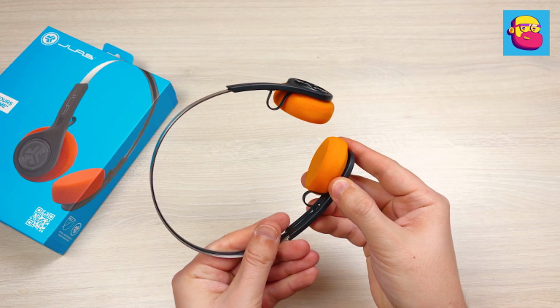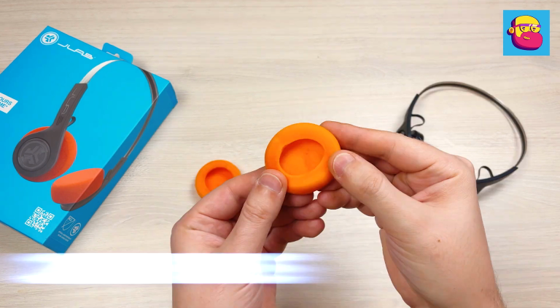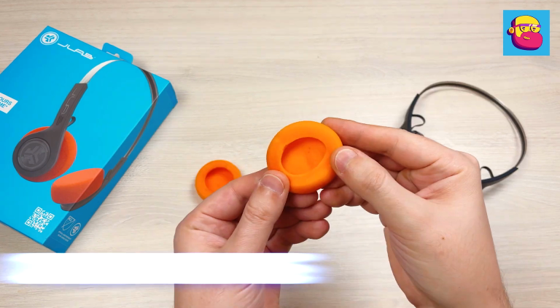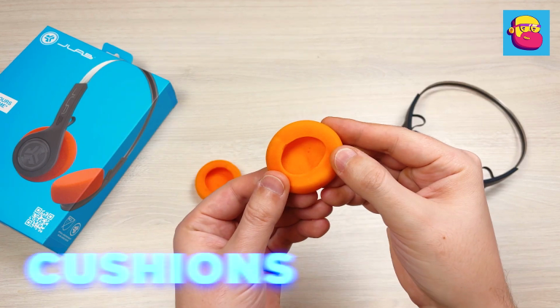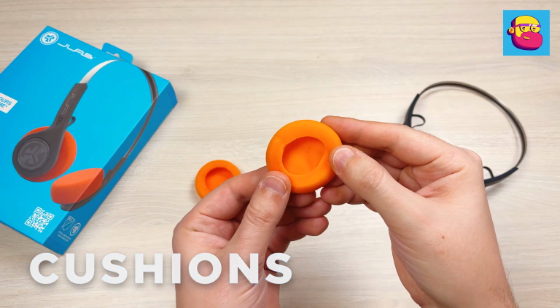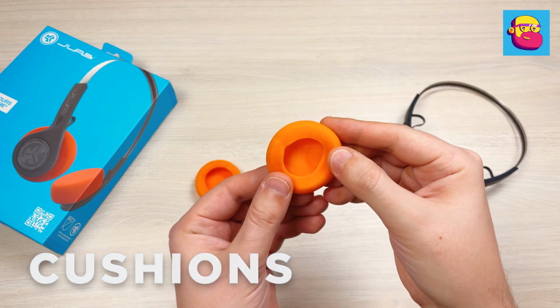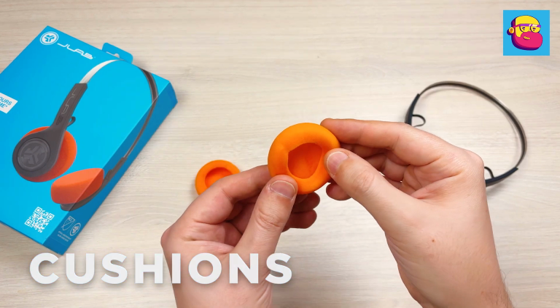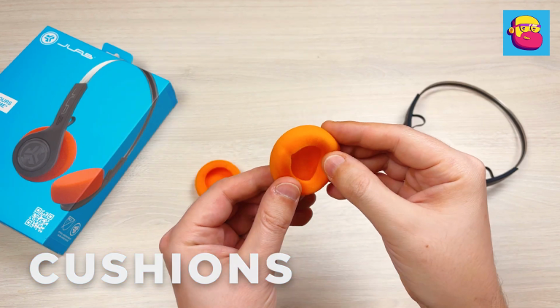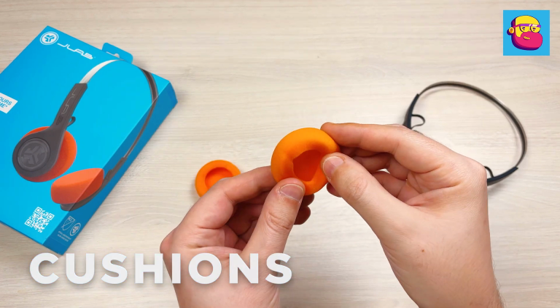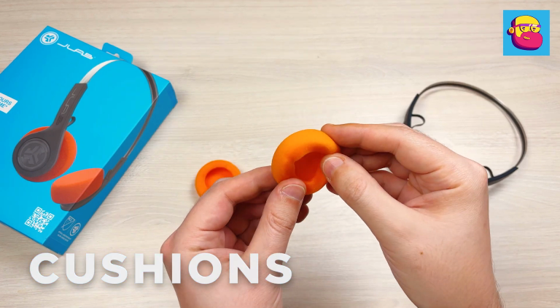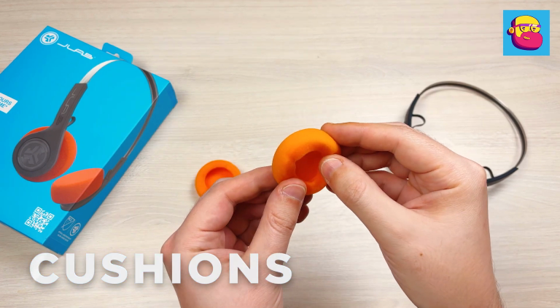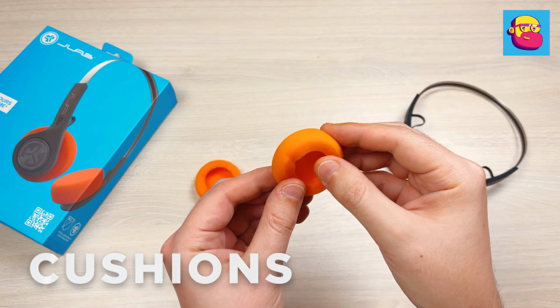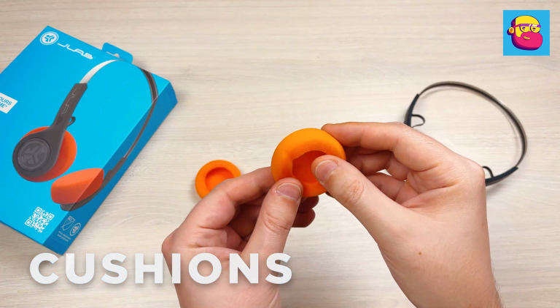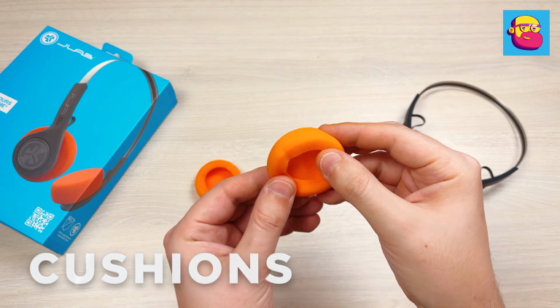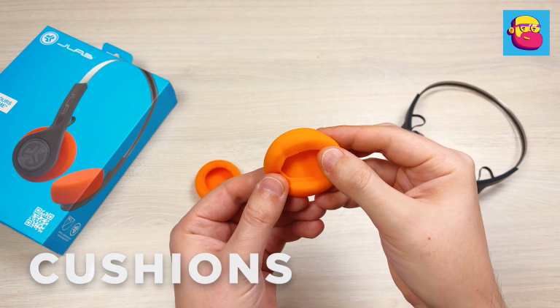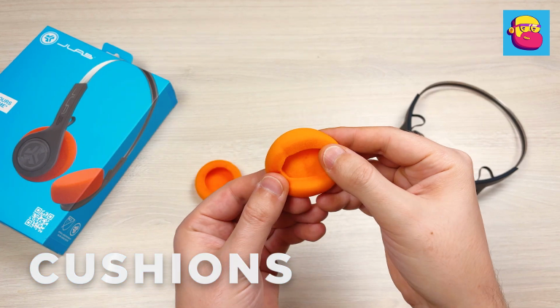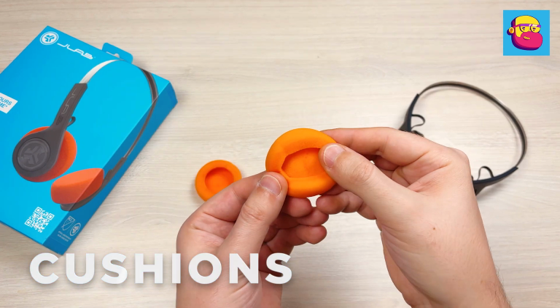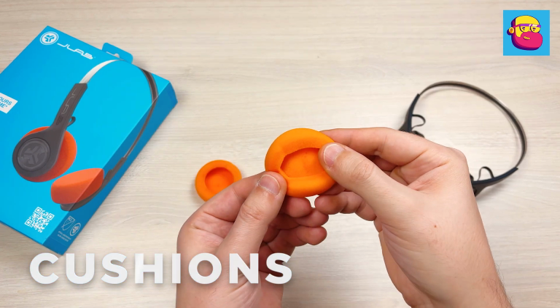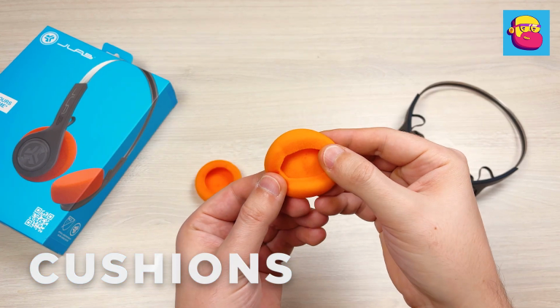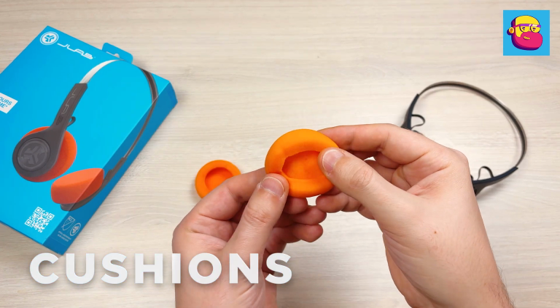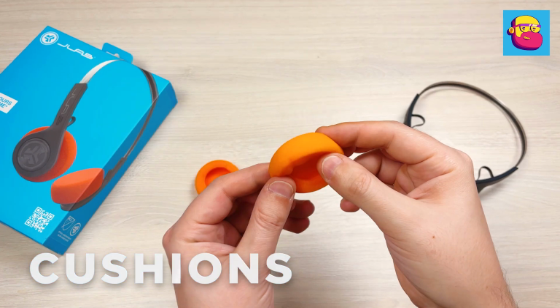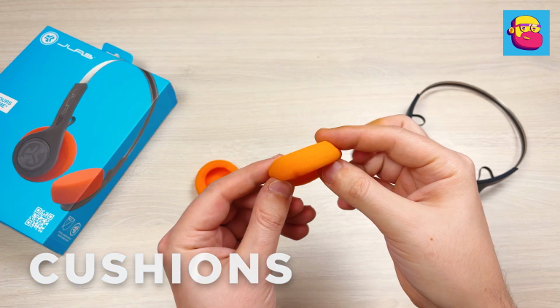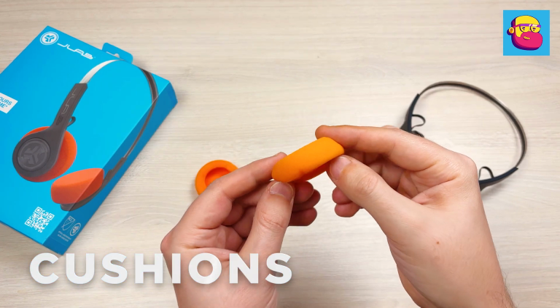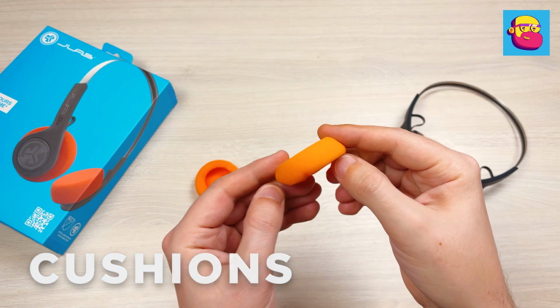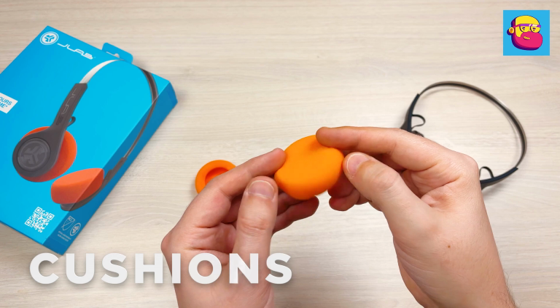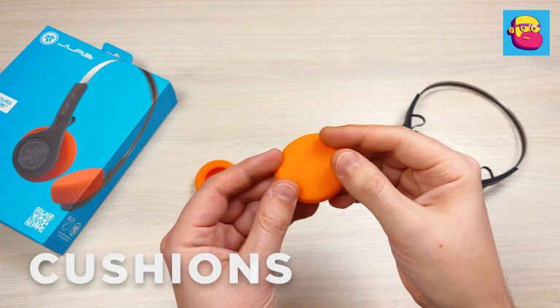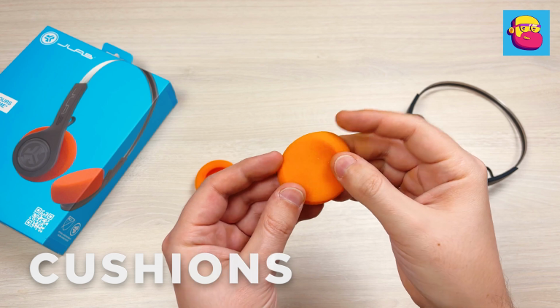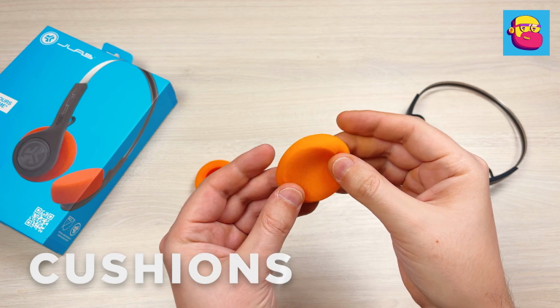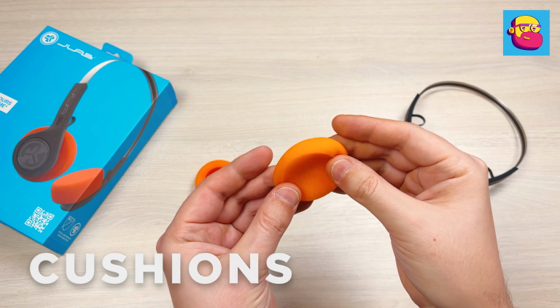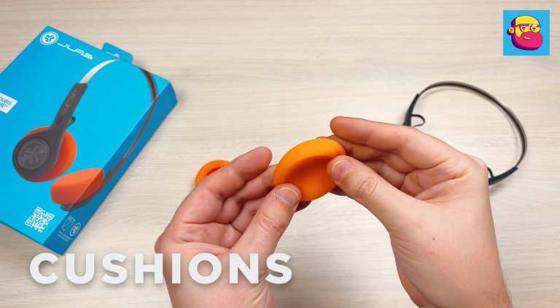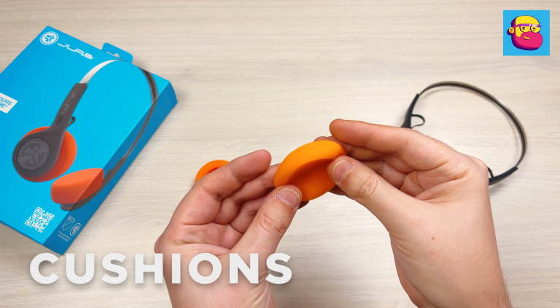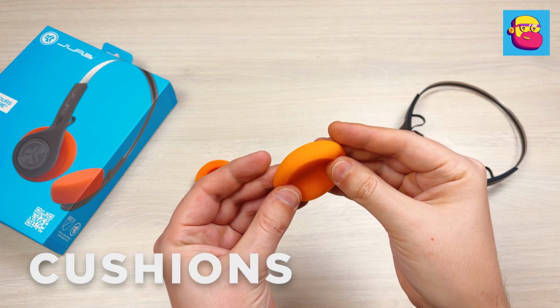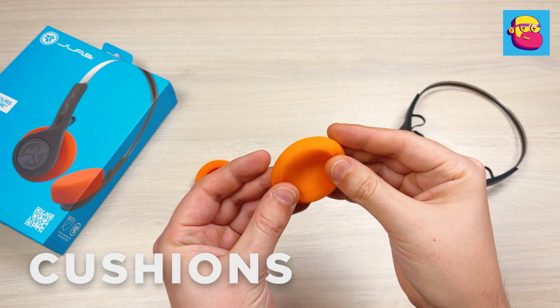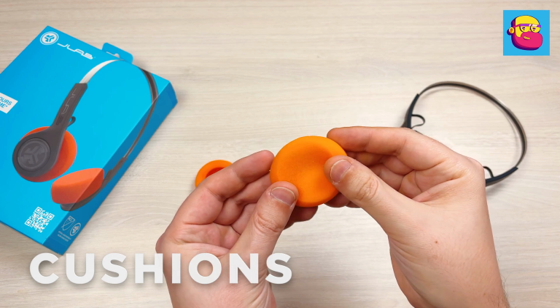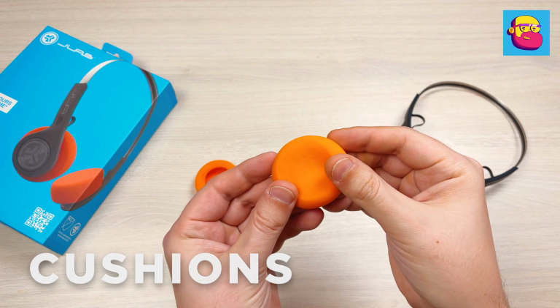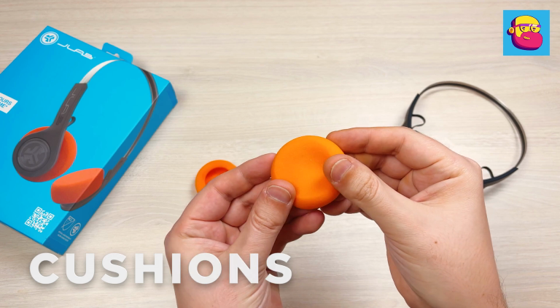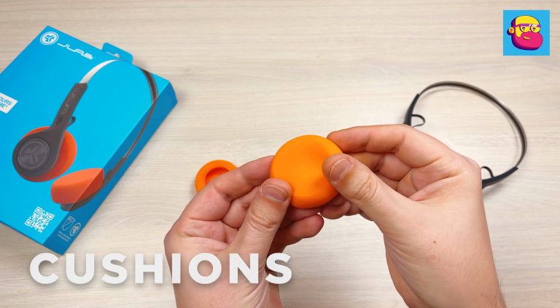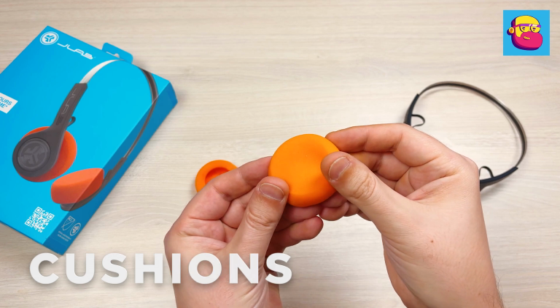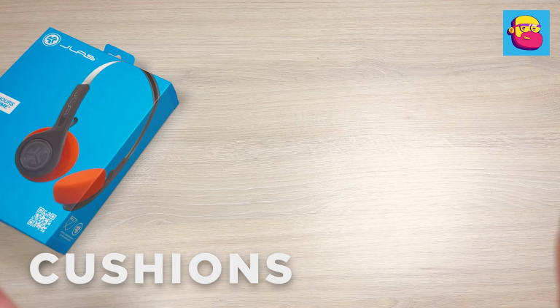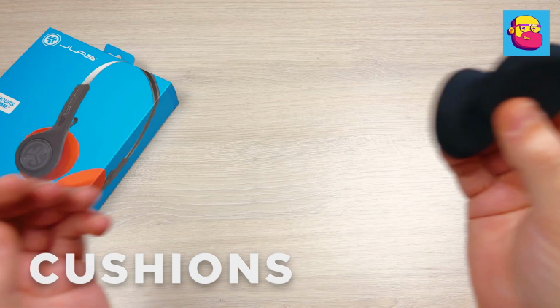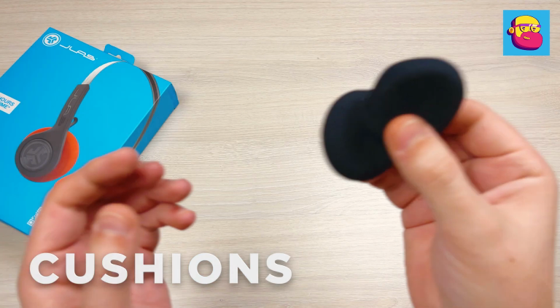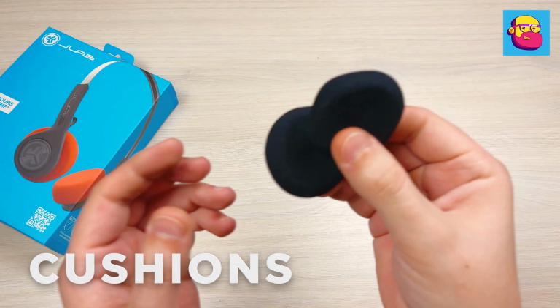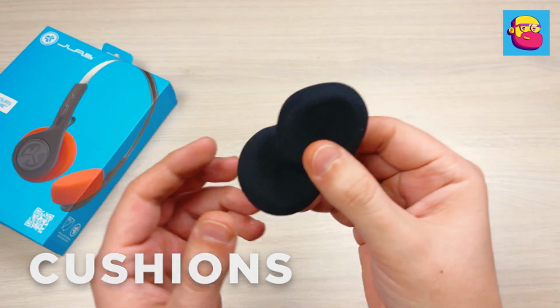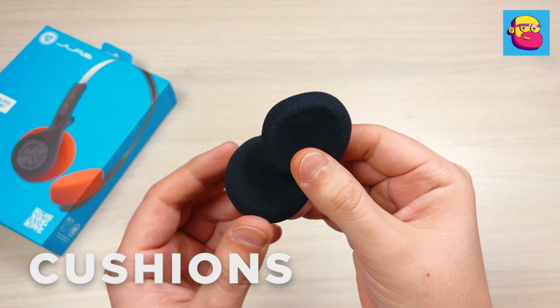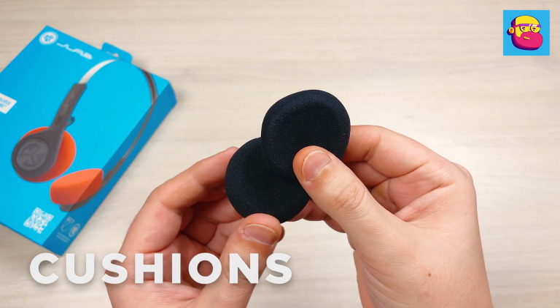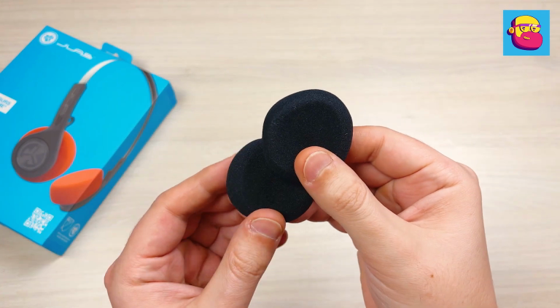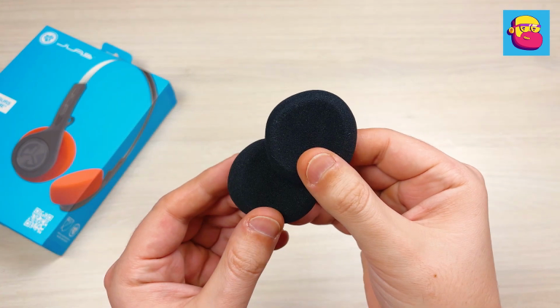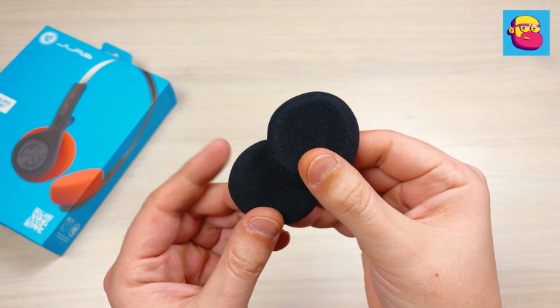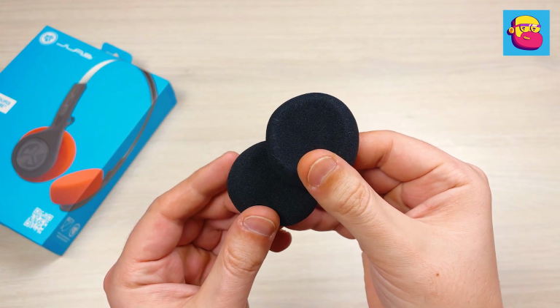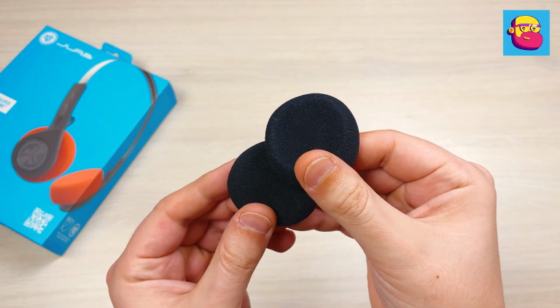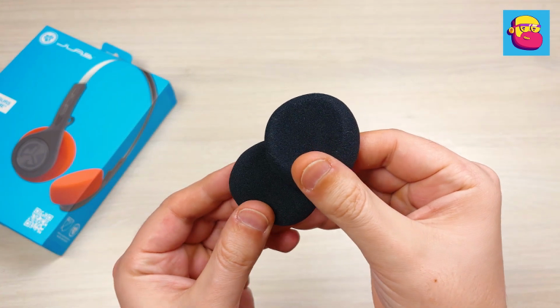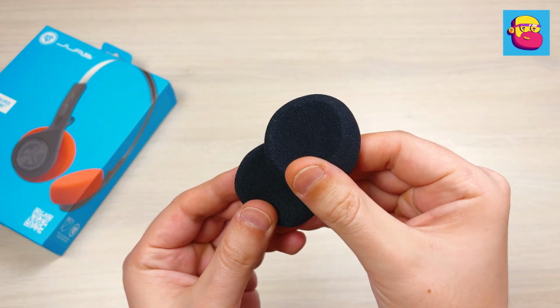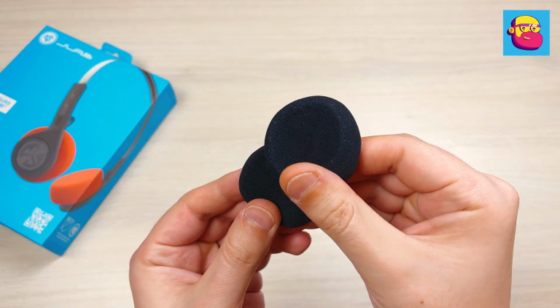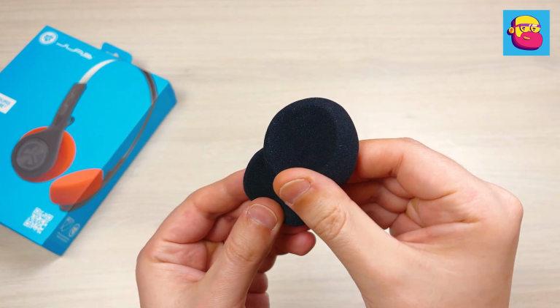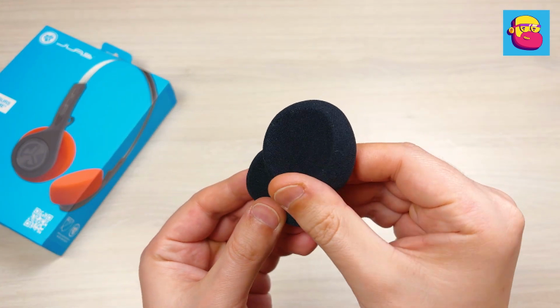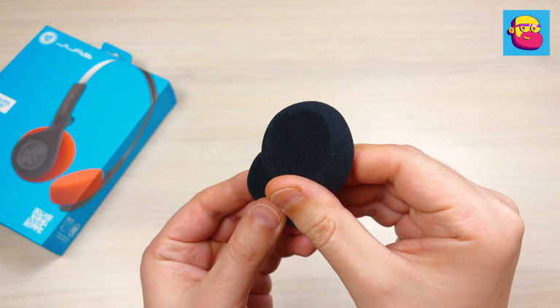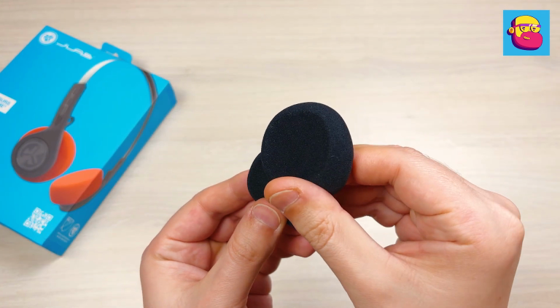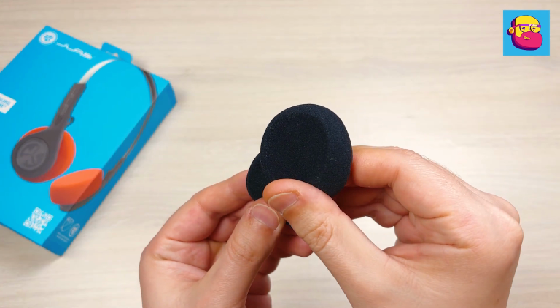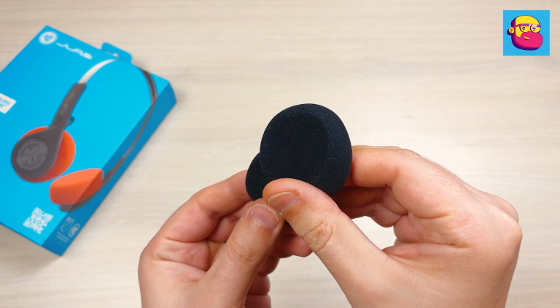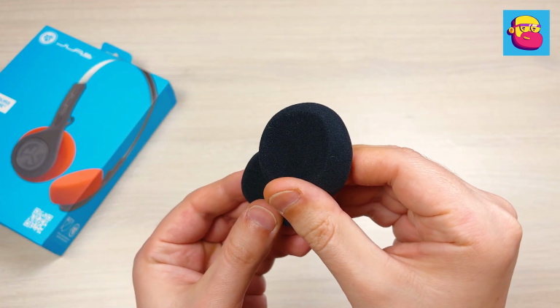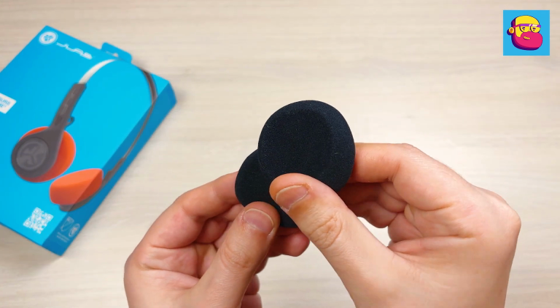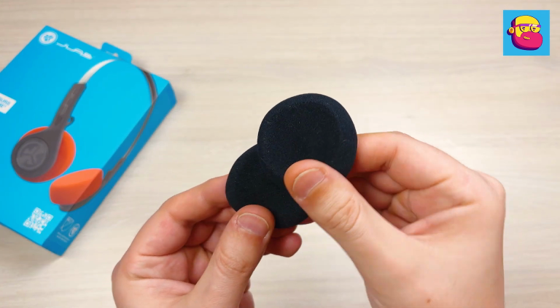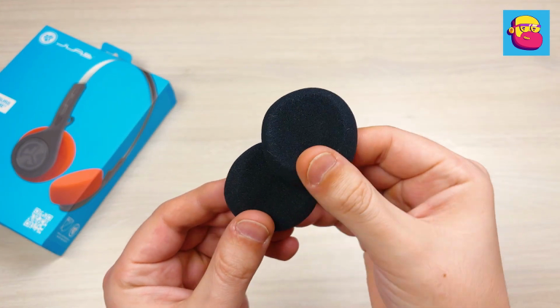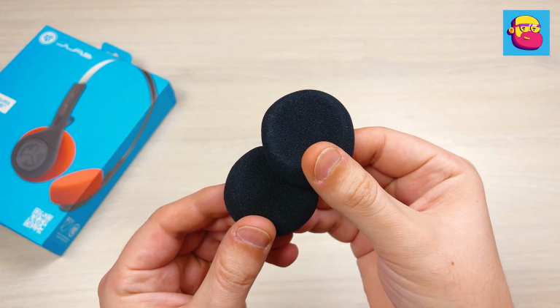The bright orange foam ear cushions are also eye-catching. If this is too flashy for you, you can find a second pair in black in the box.